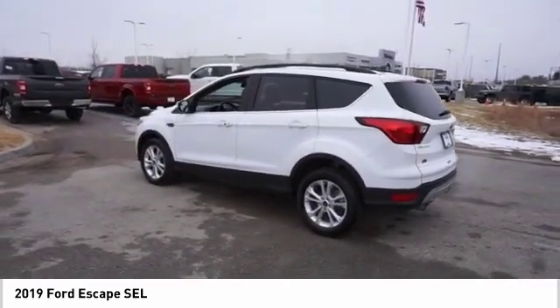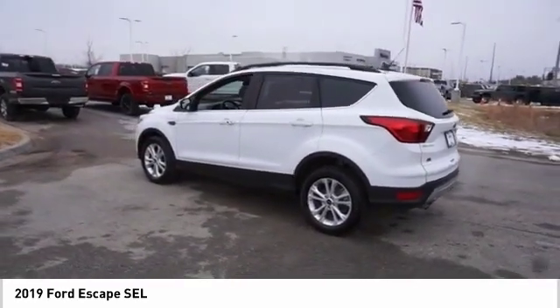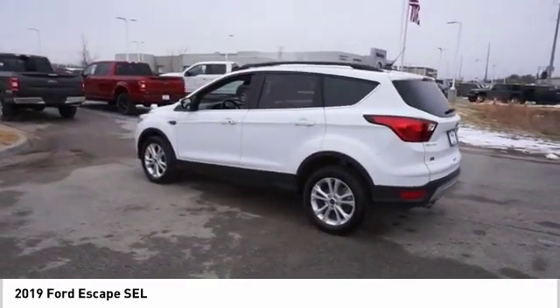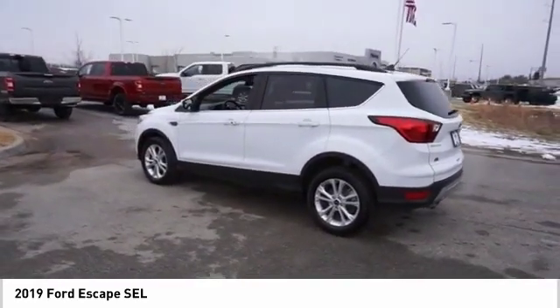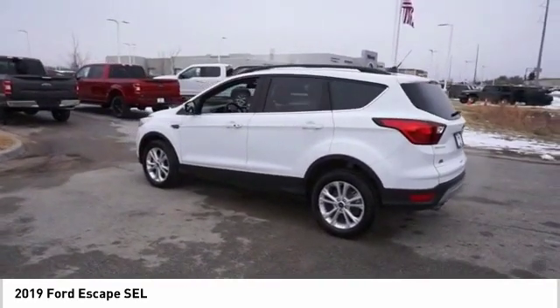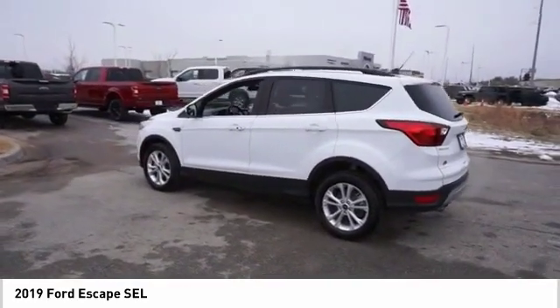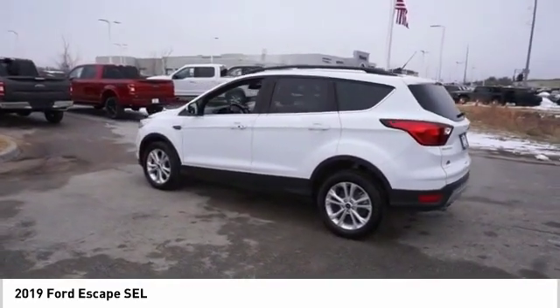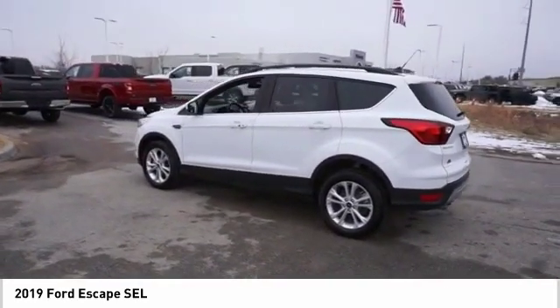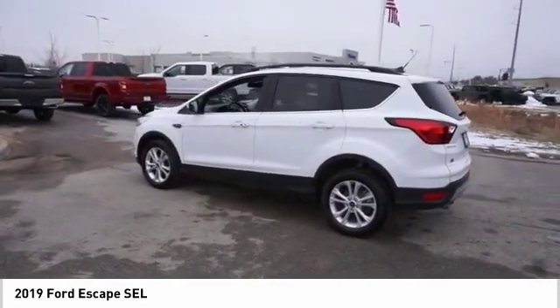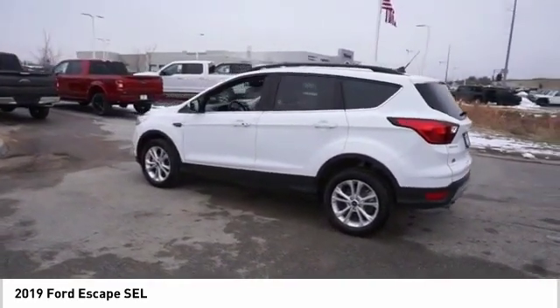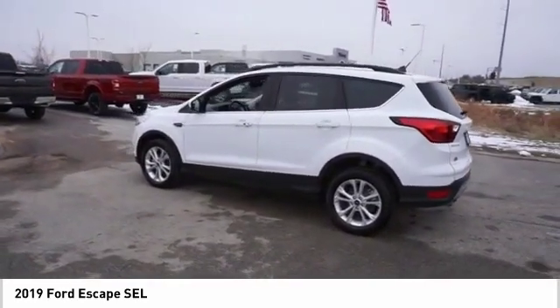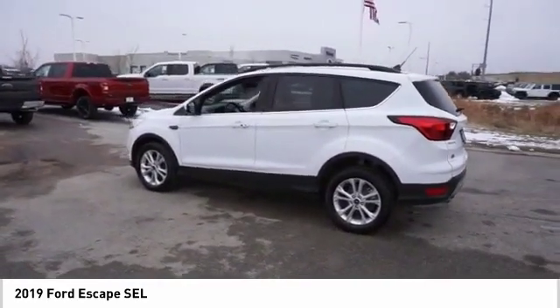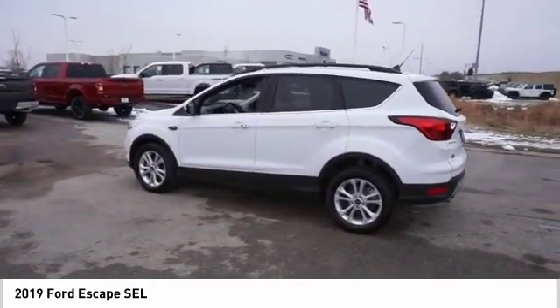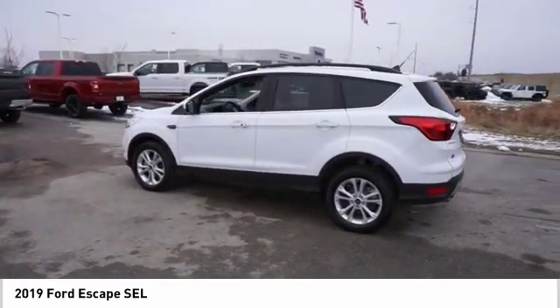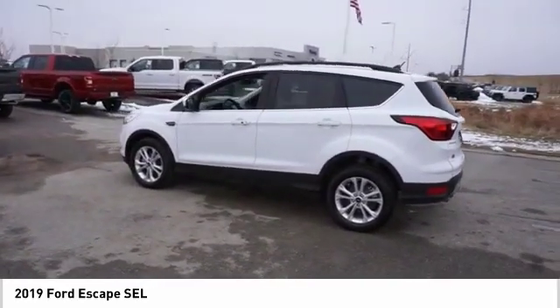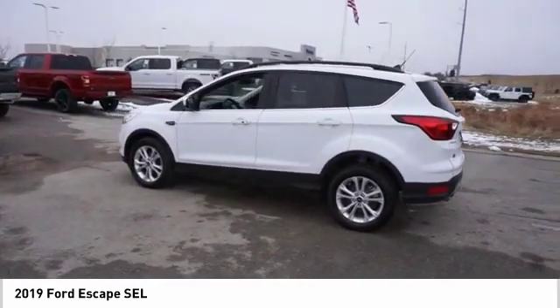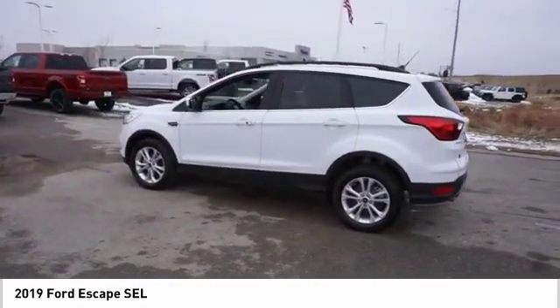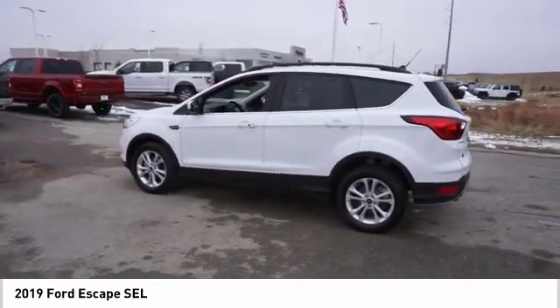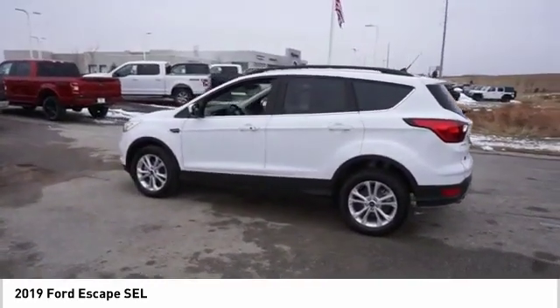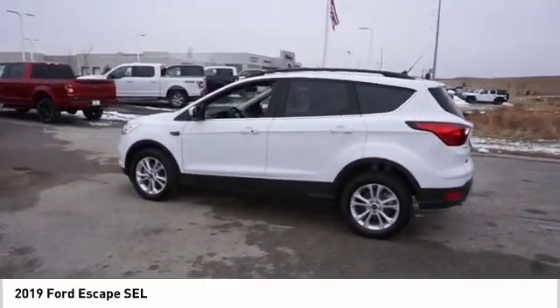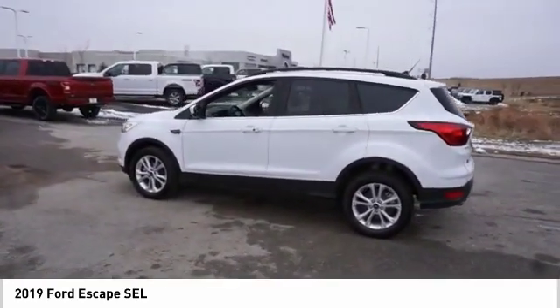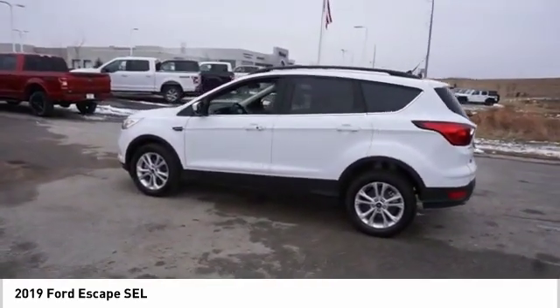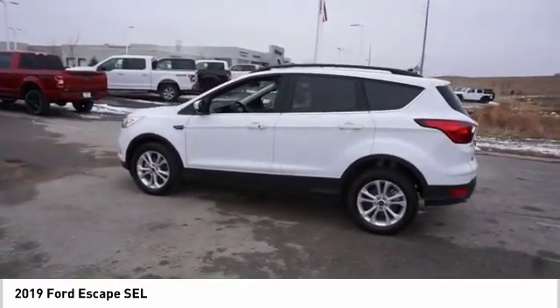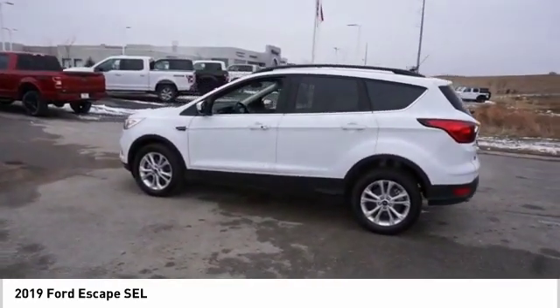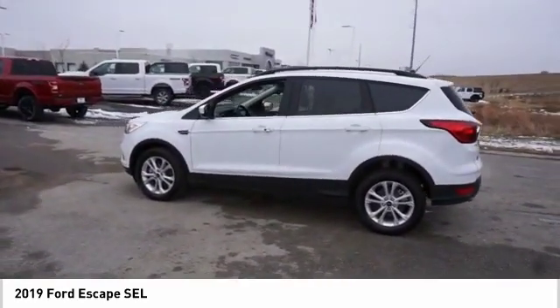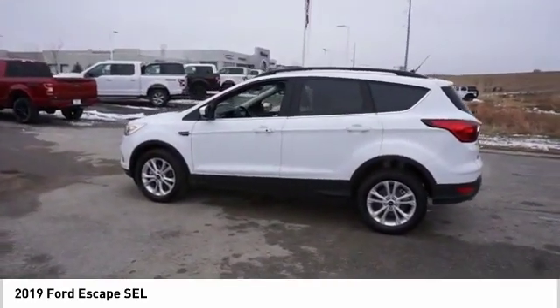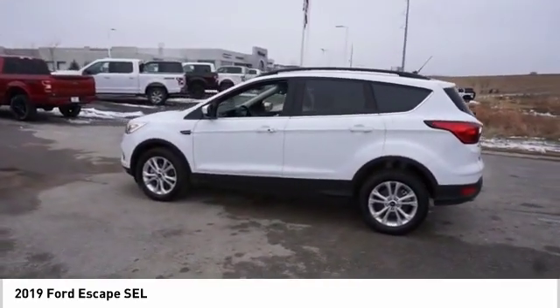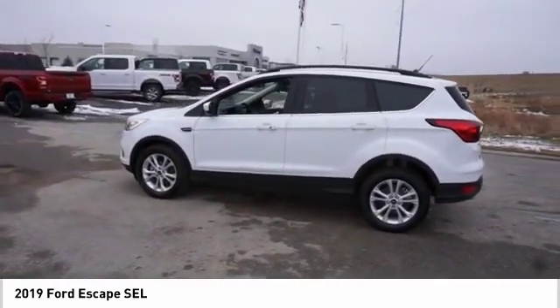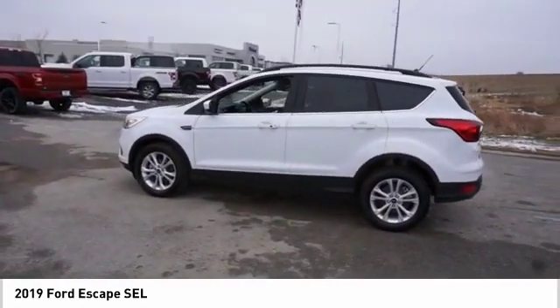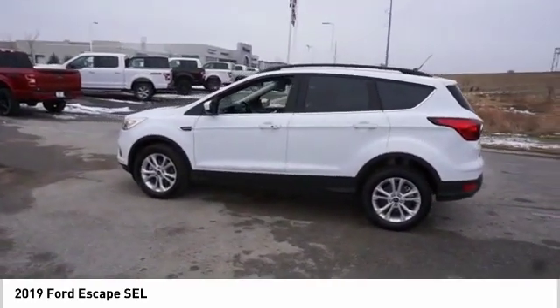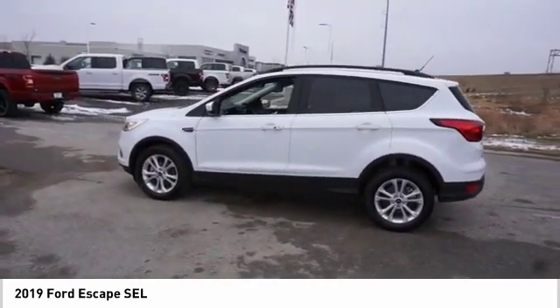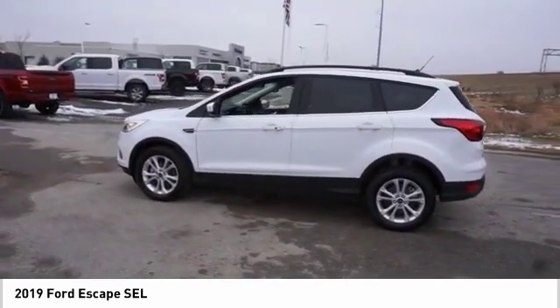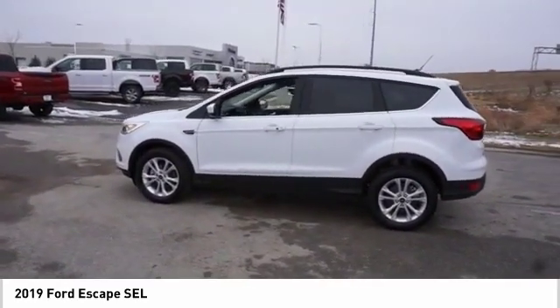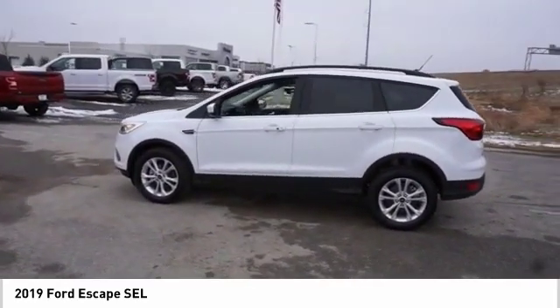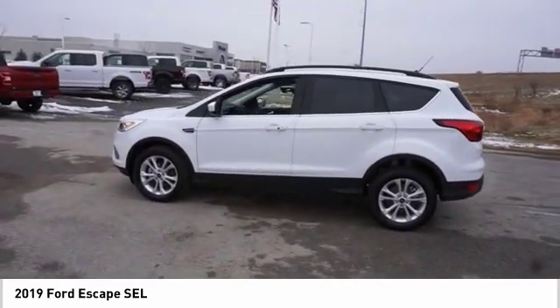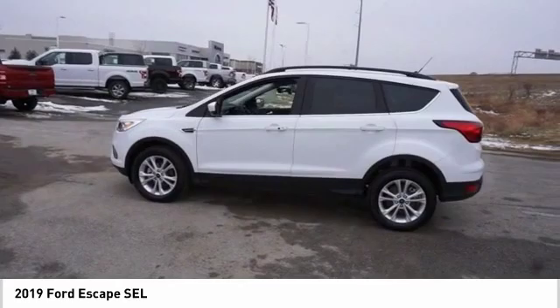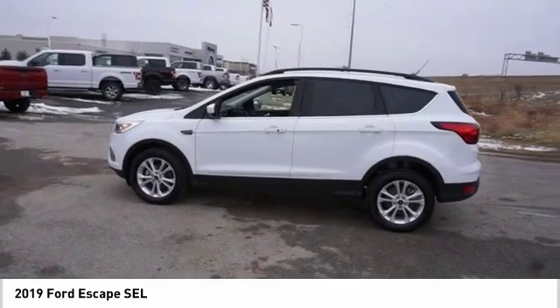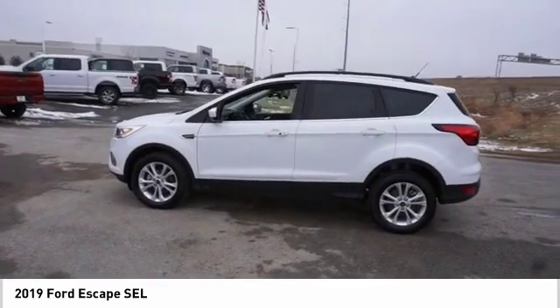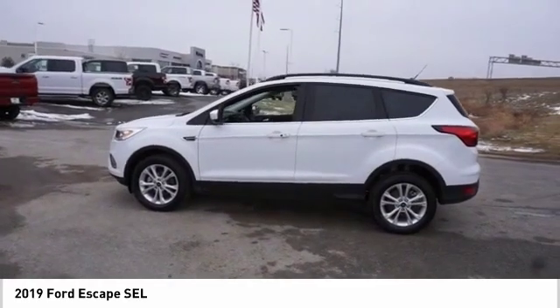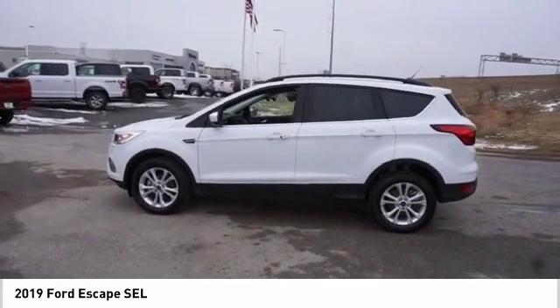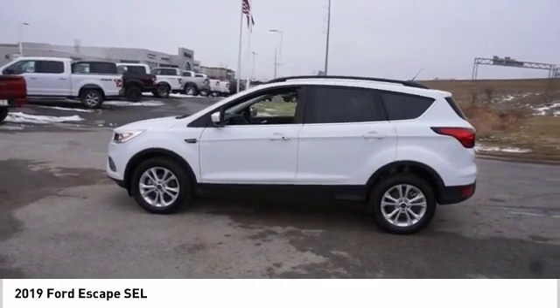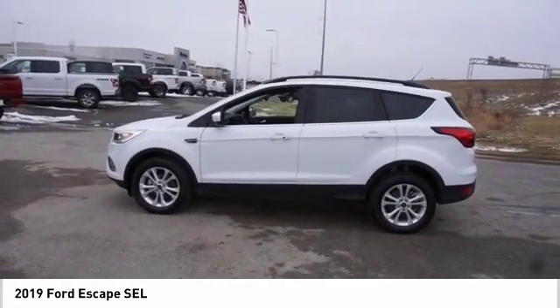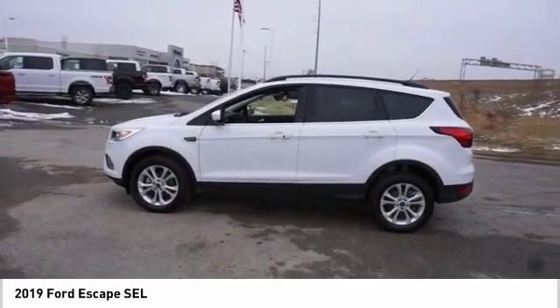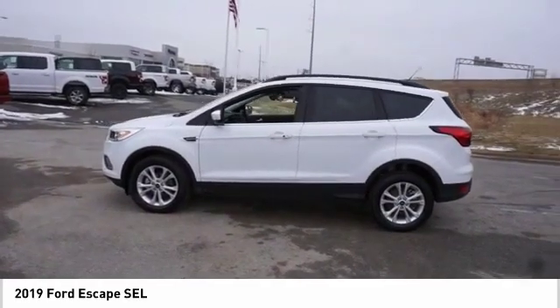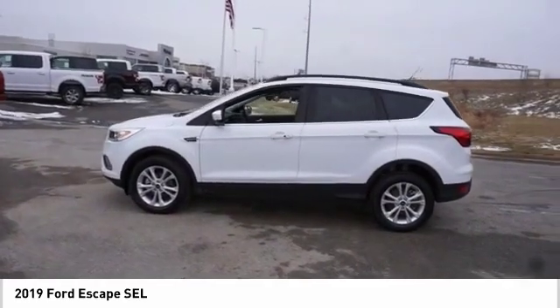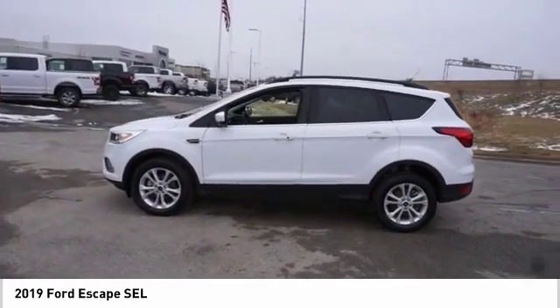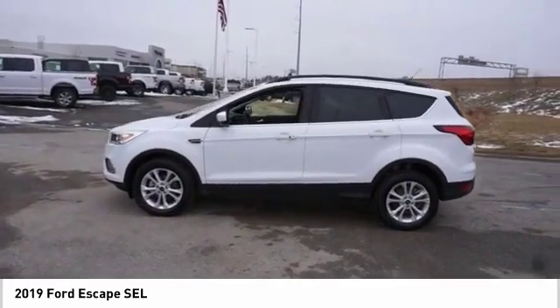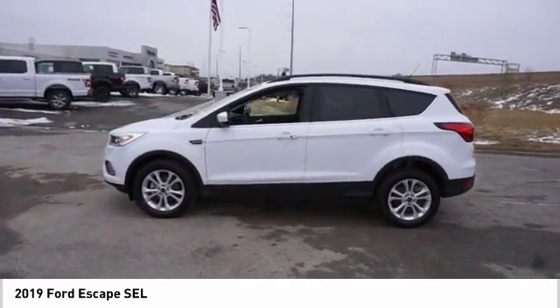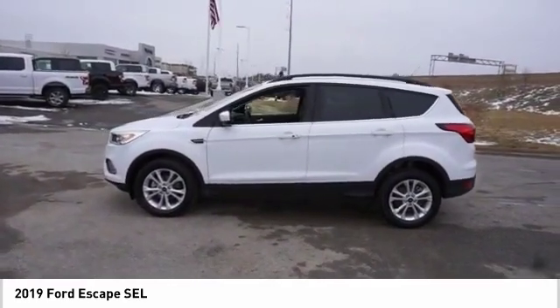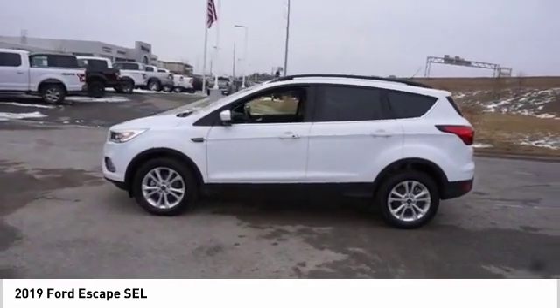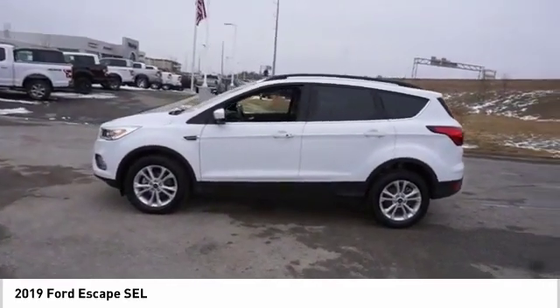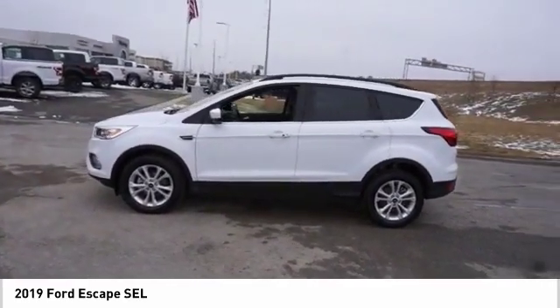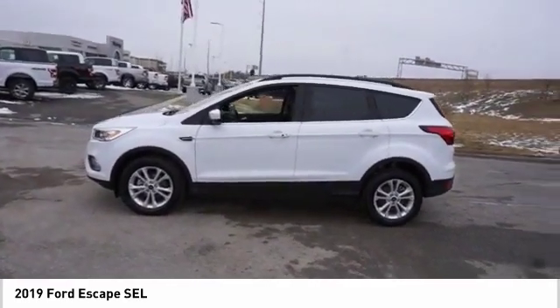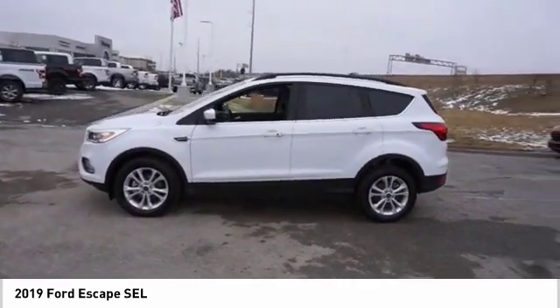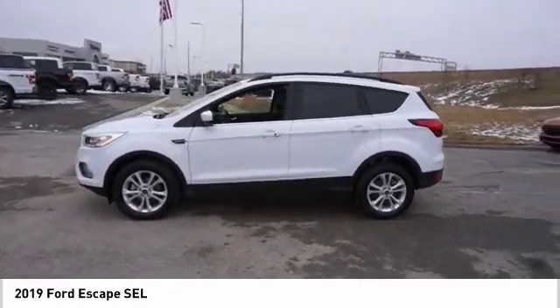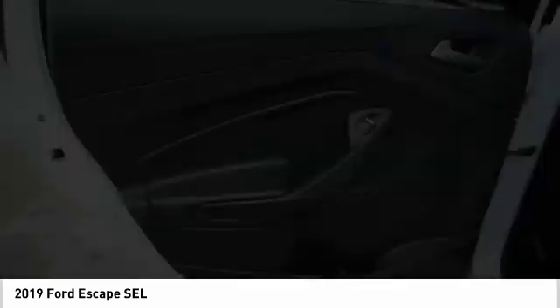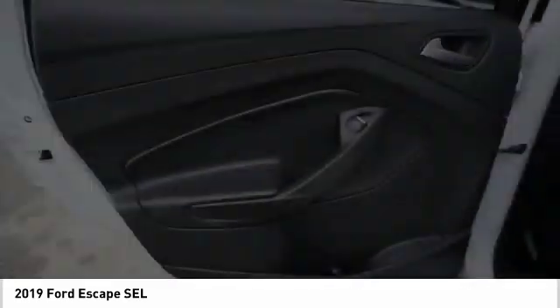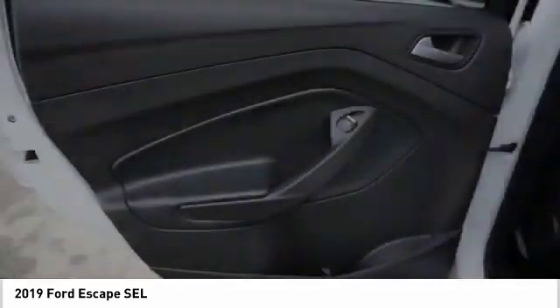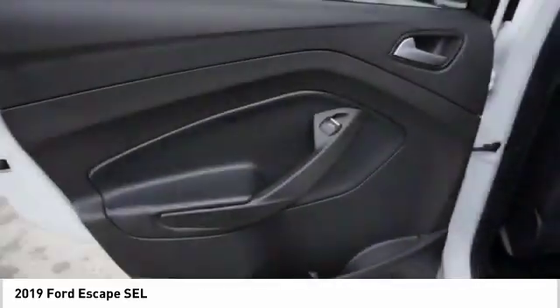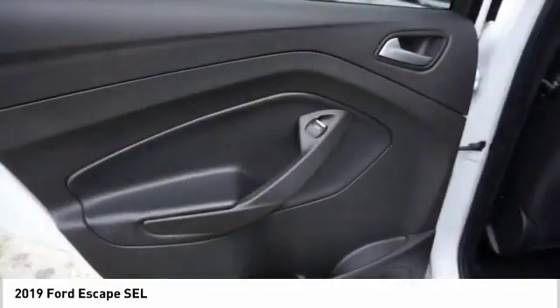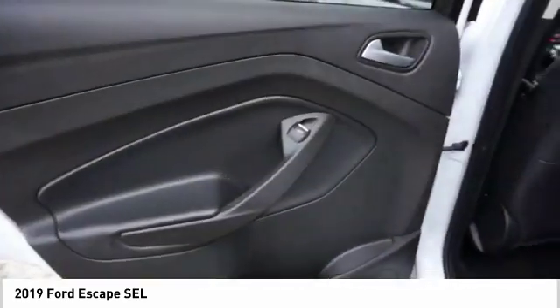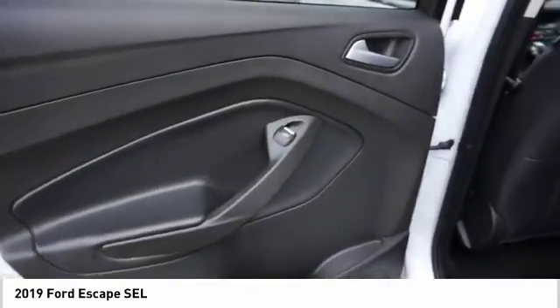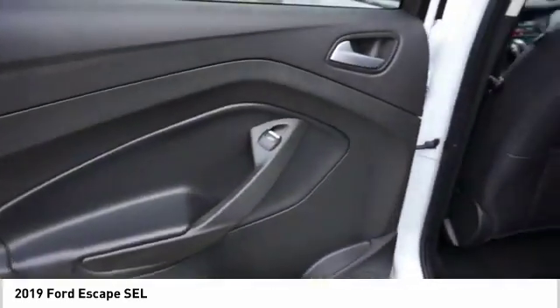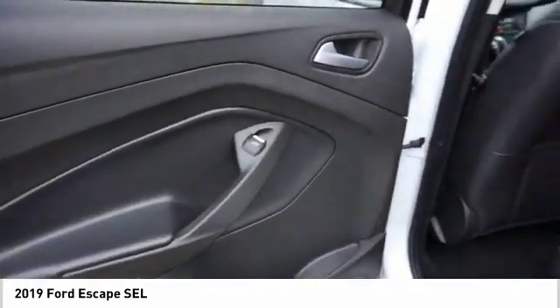Rear window defroster, rear window wiper. Wouldn't you look great in this vehicle? Stop in today and see for yourself.